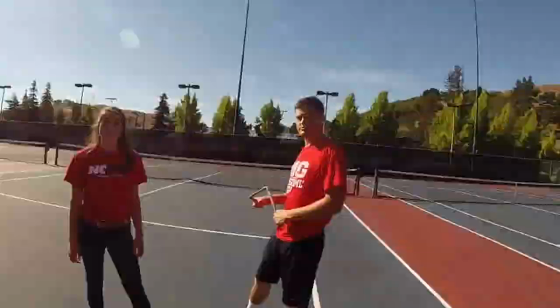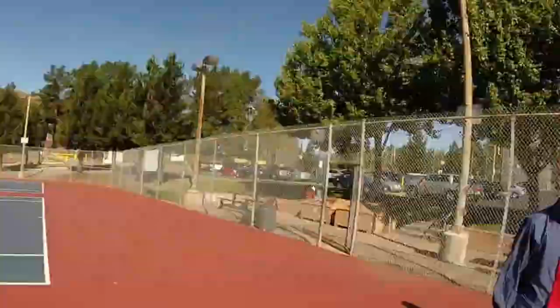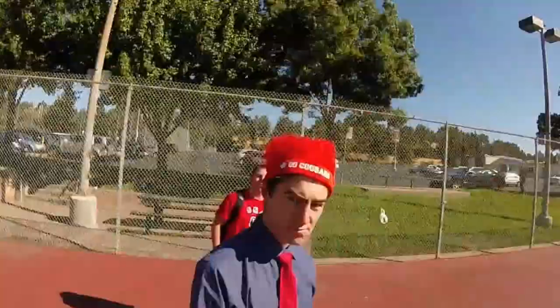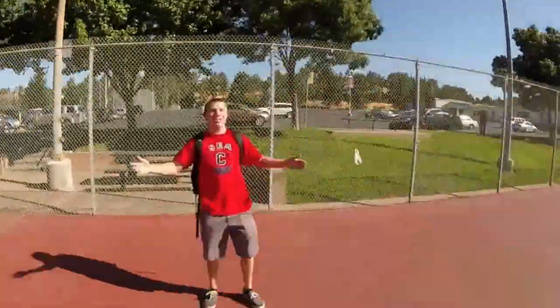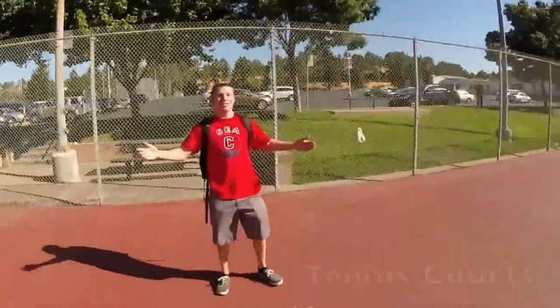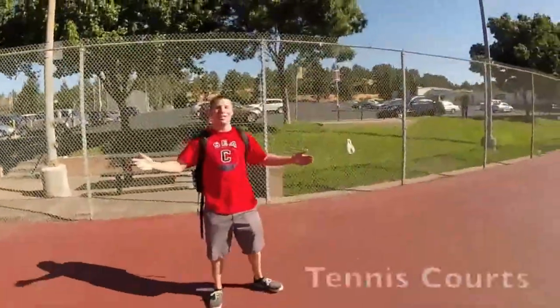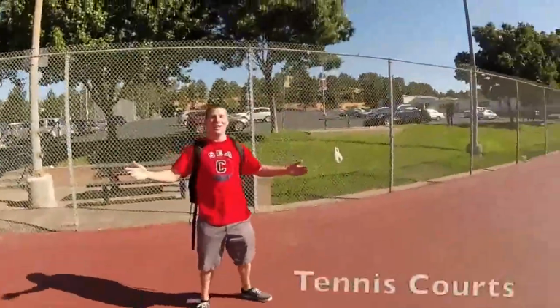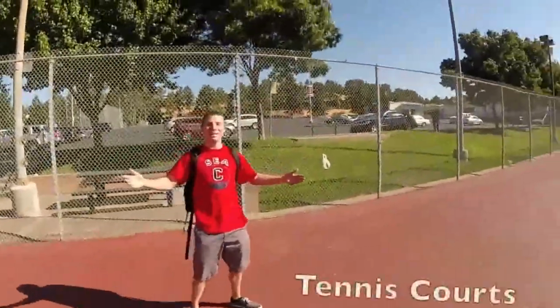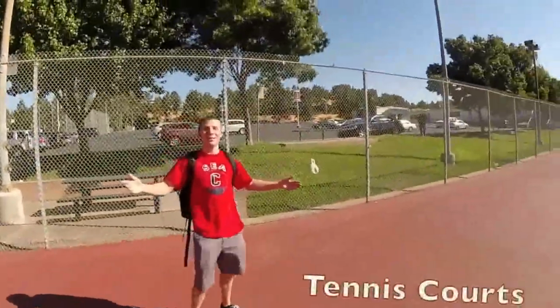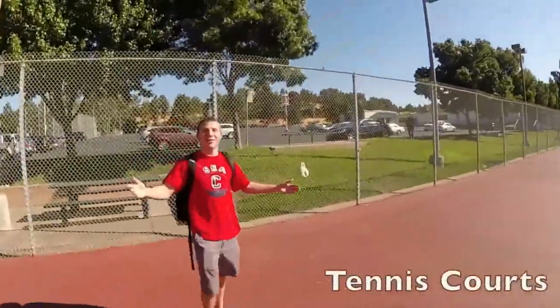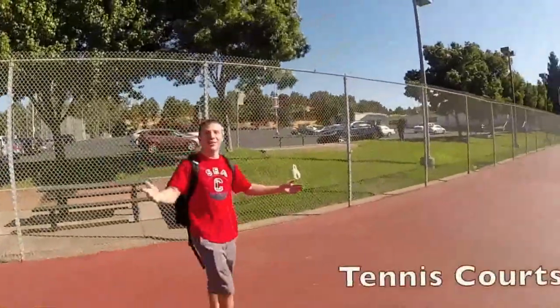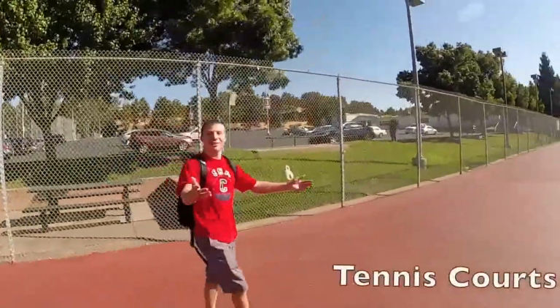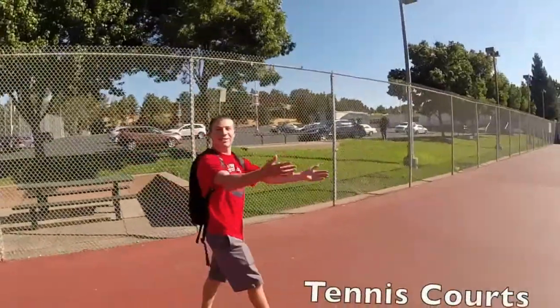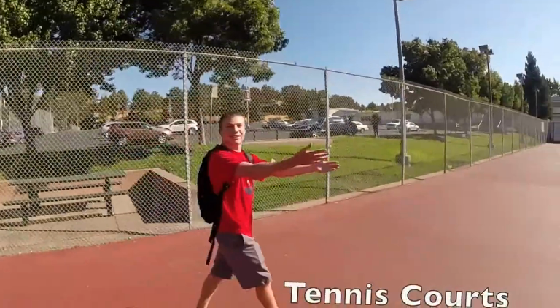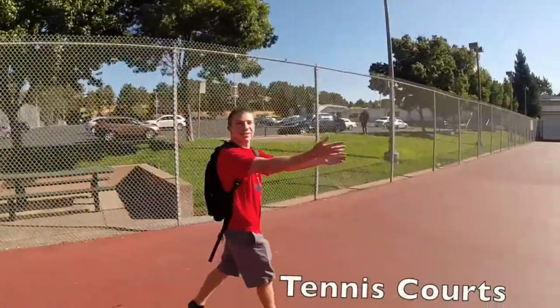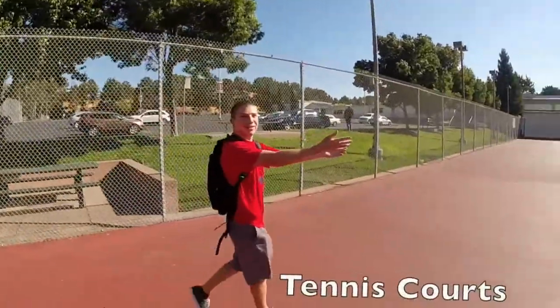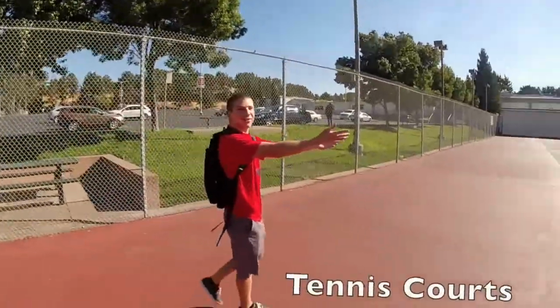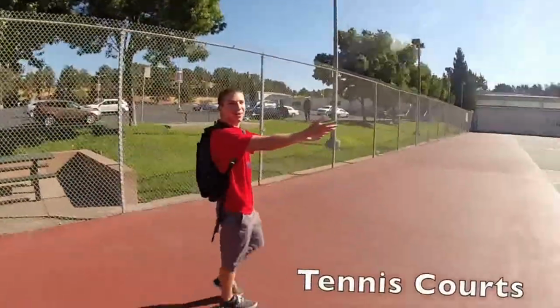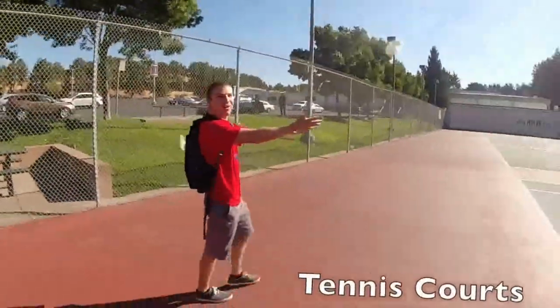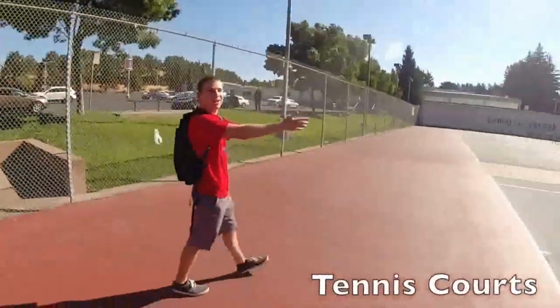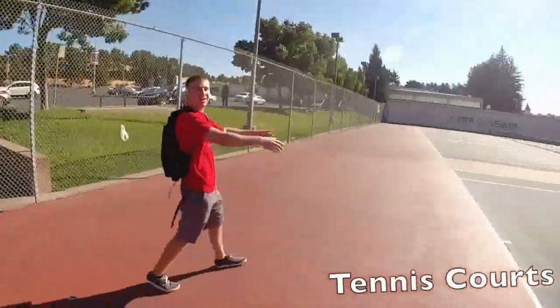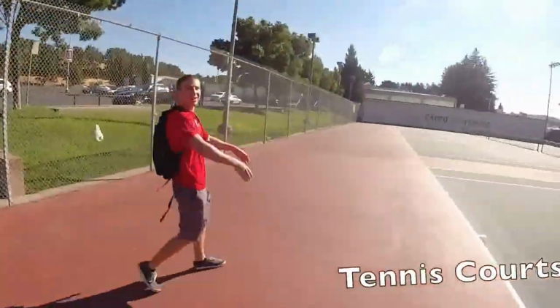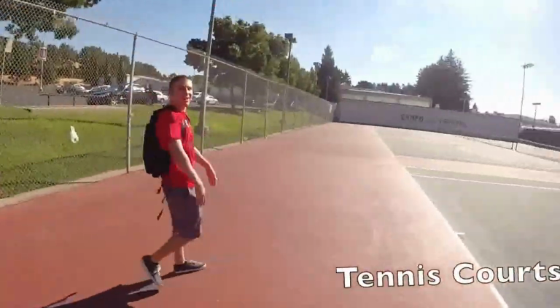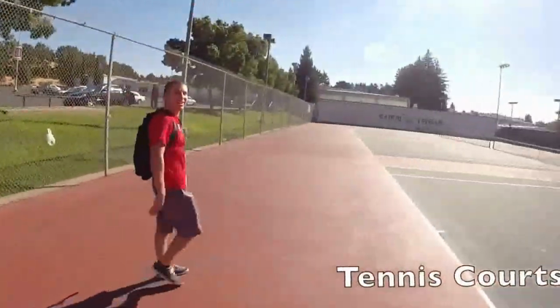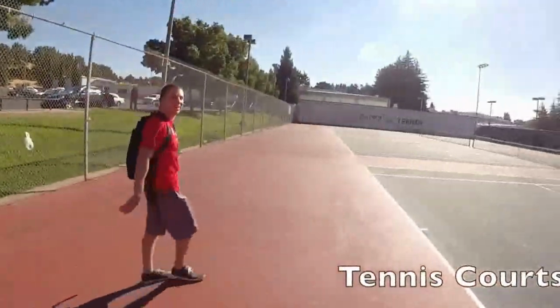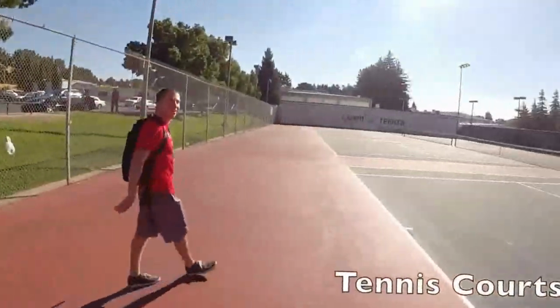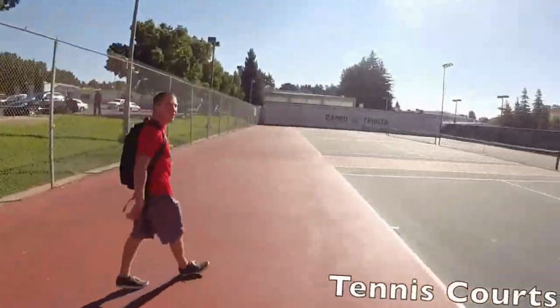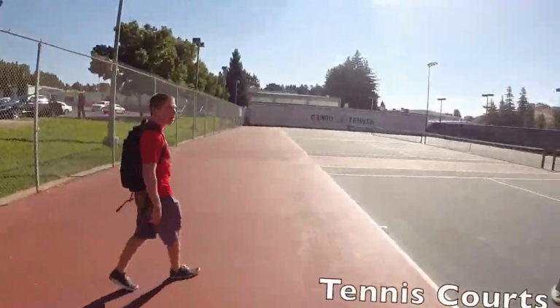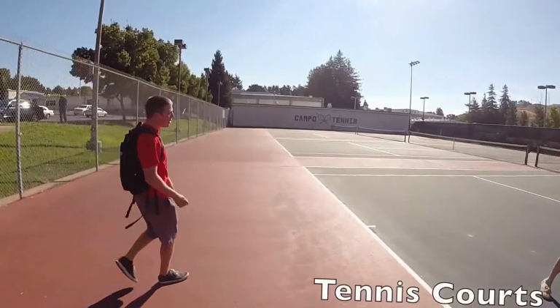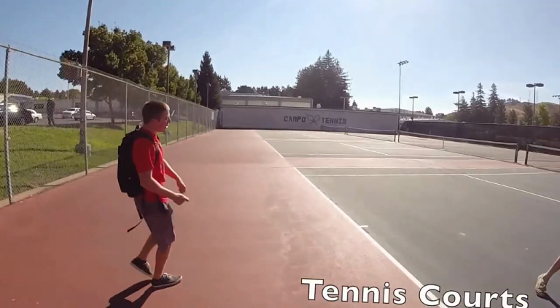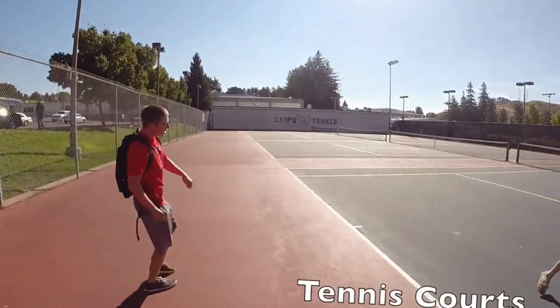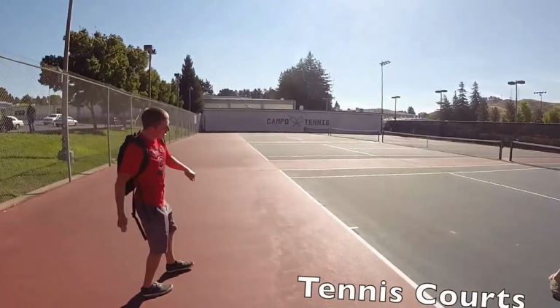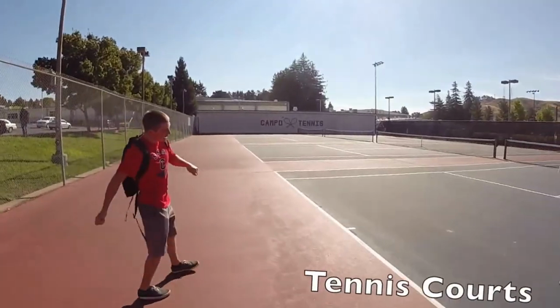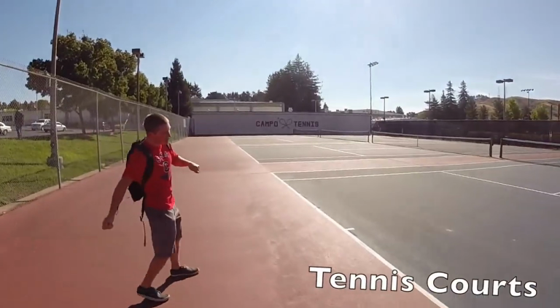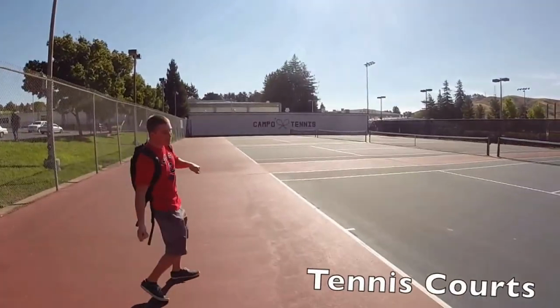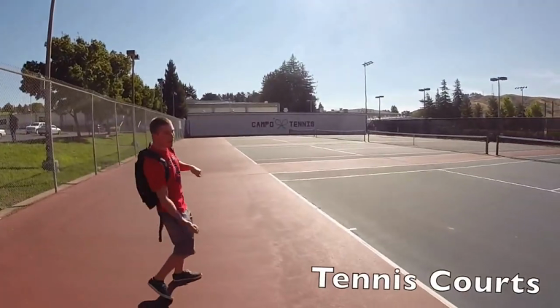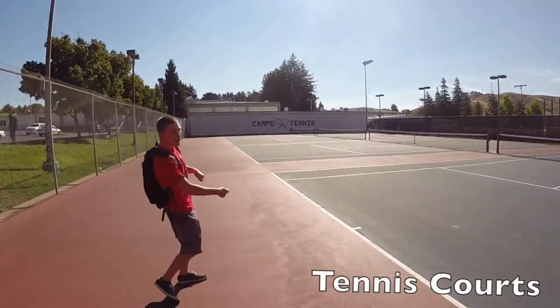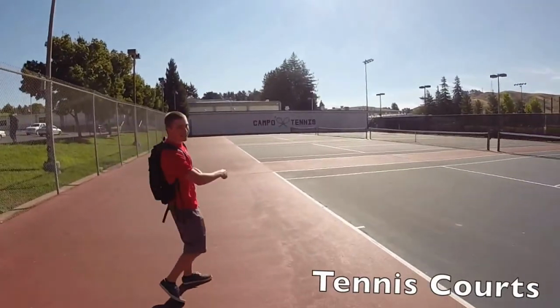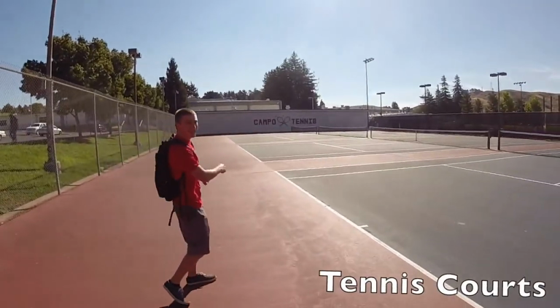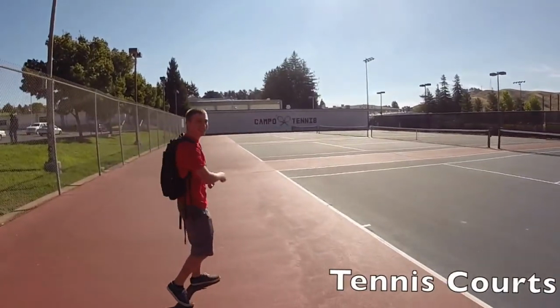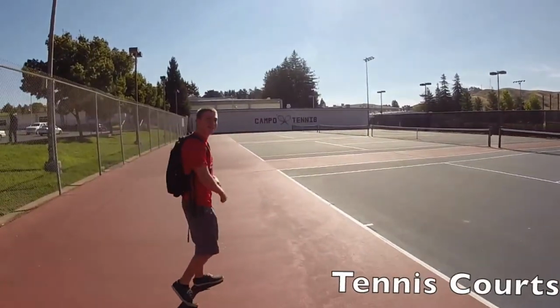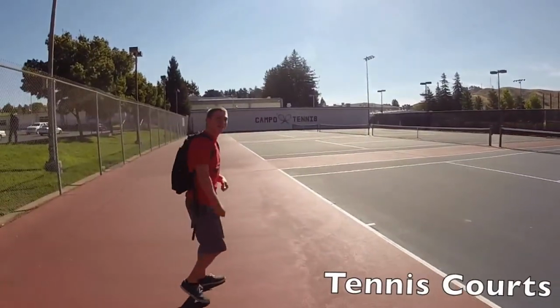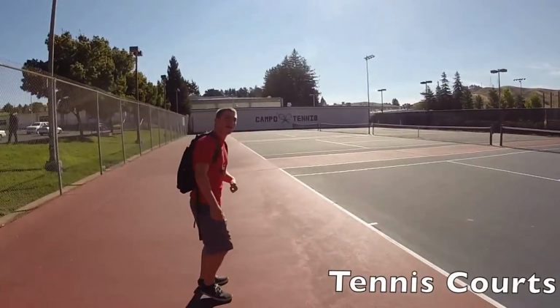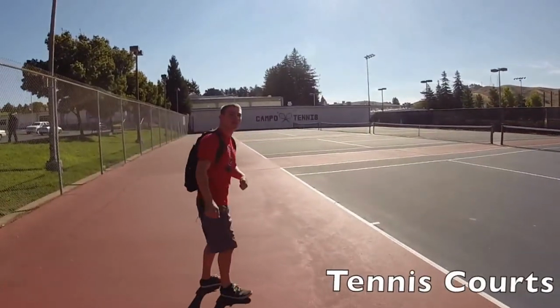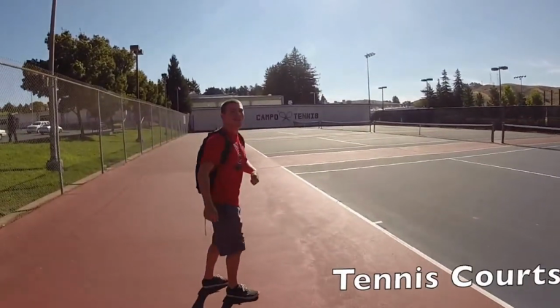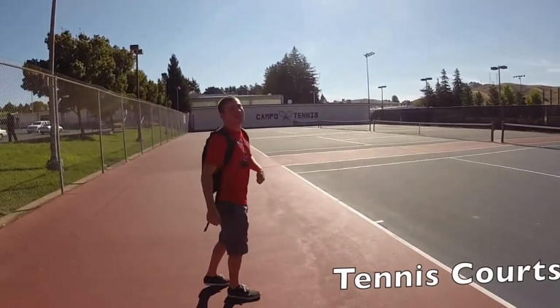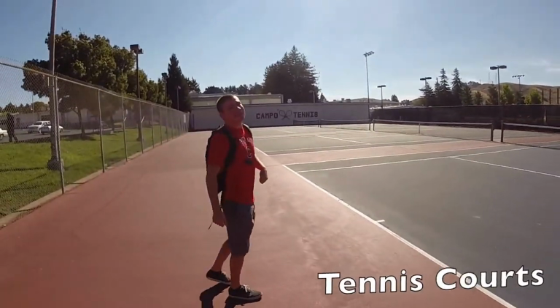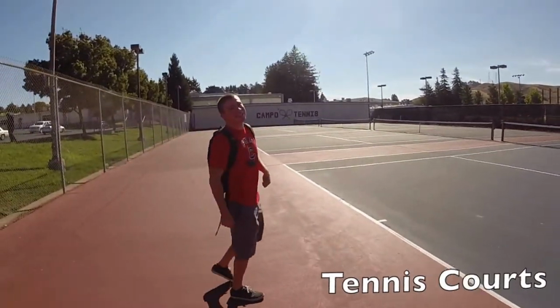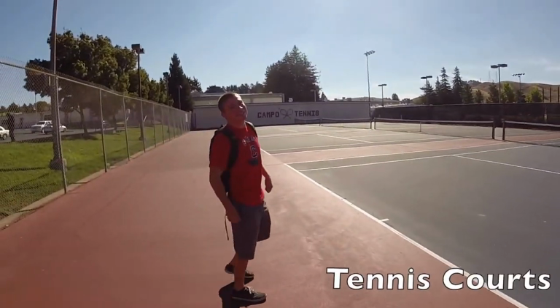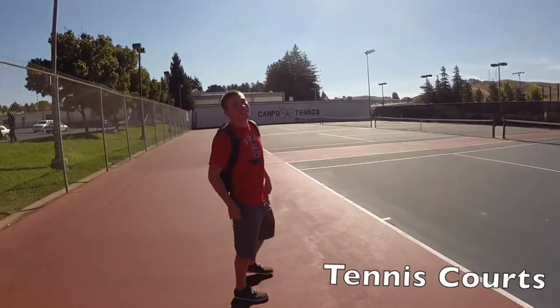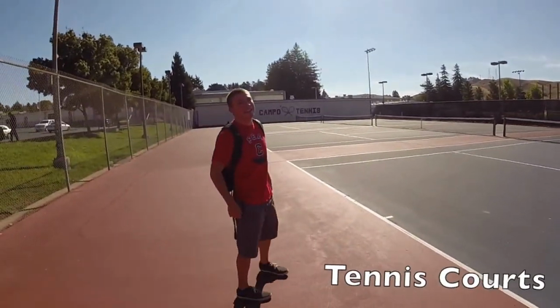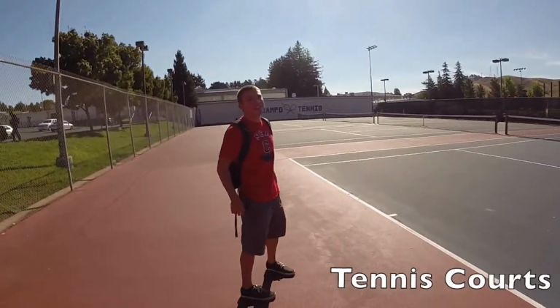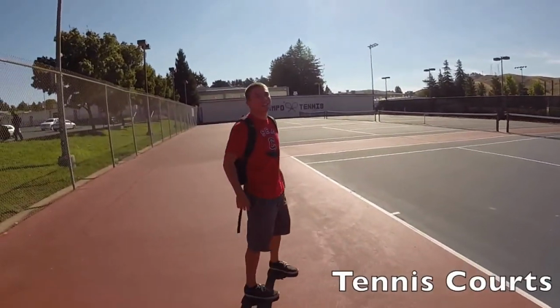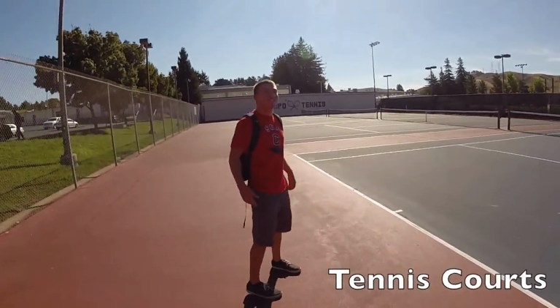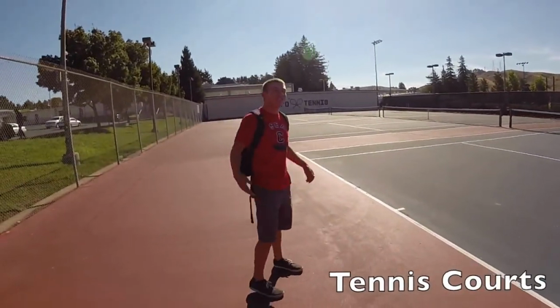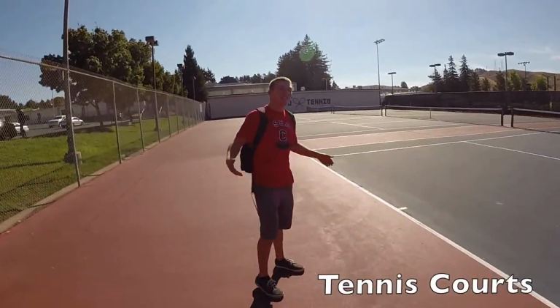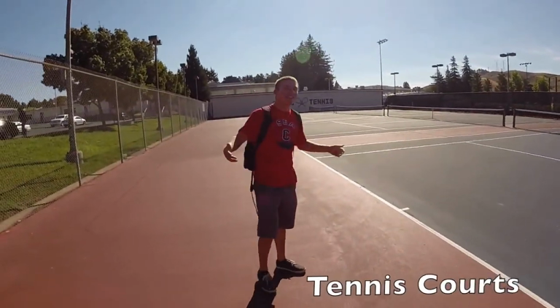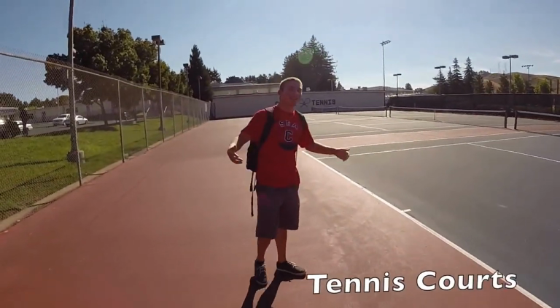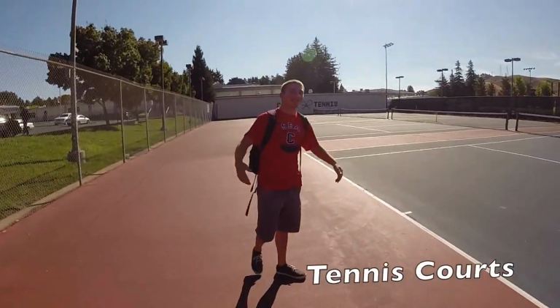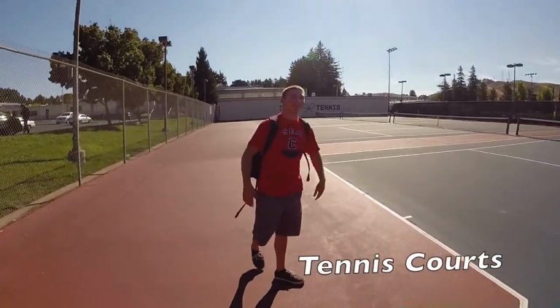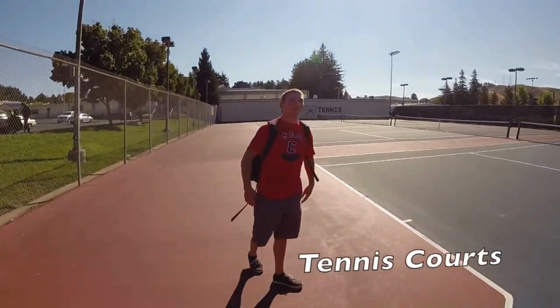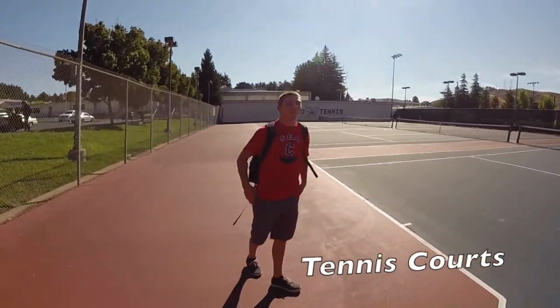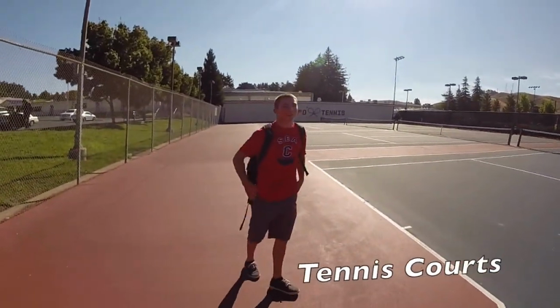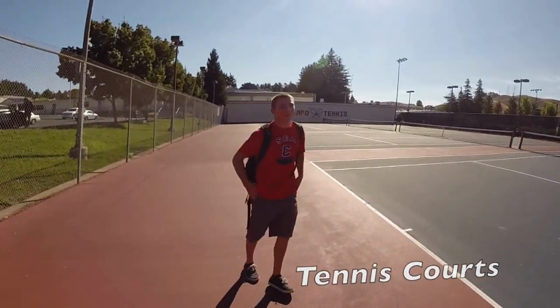Here are the tennis courts, where you can have tennis practice or a match. It's pretty cool.